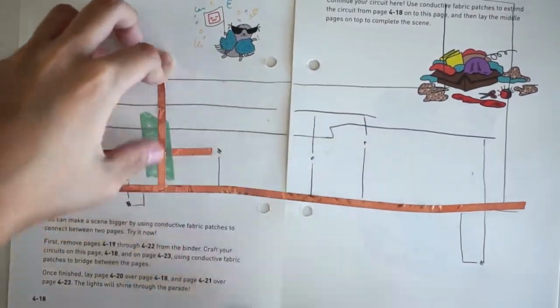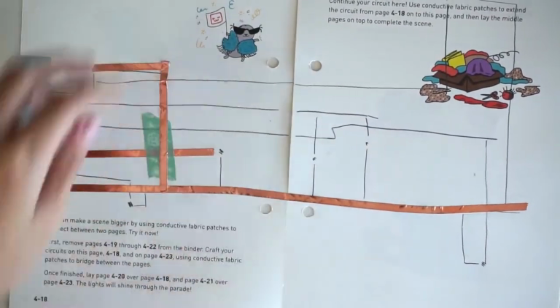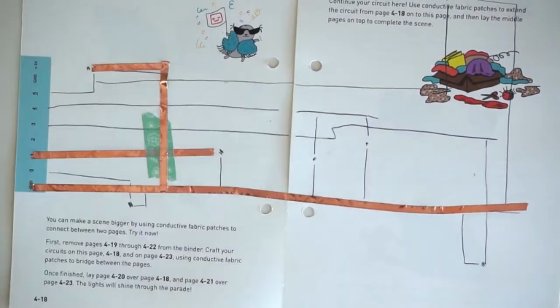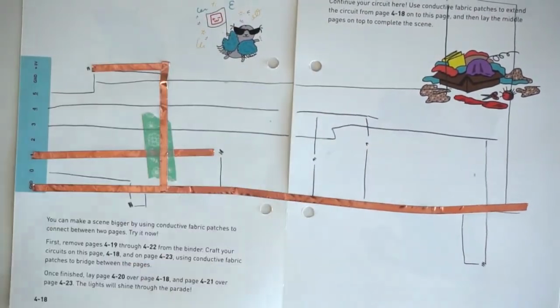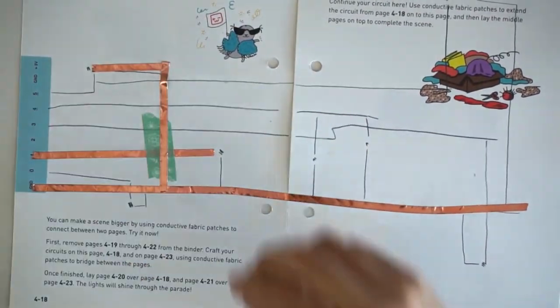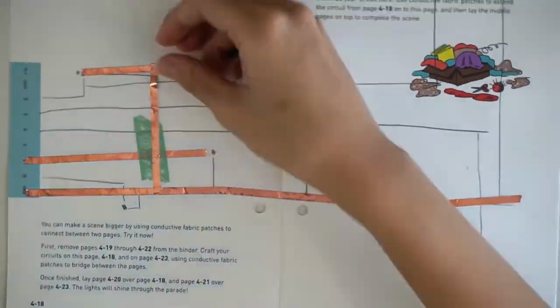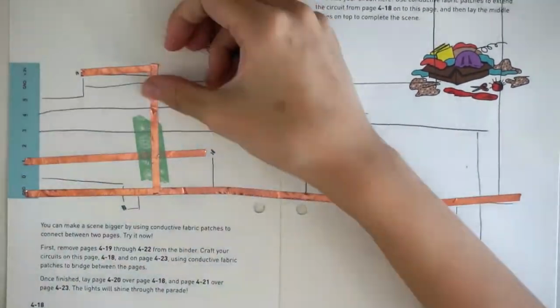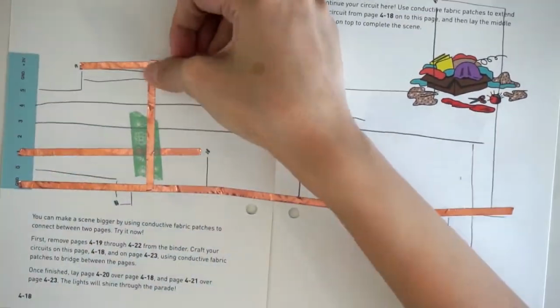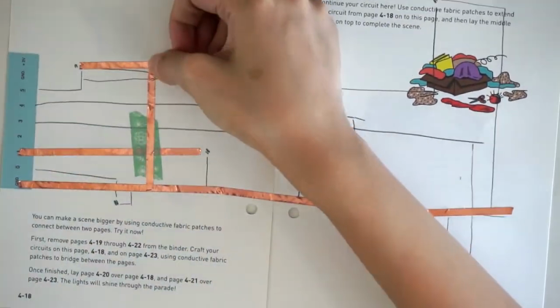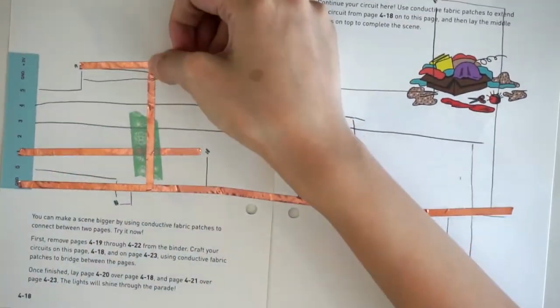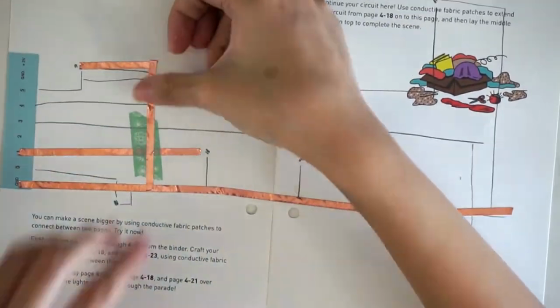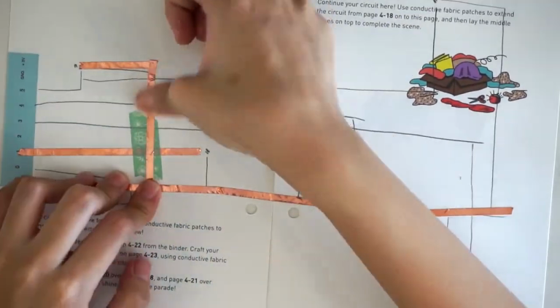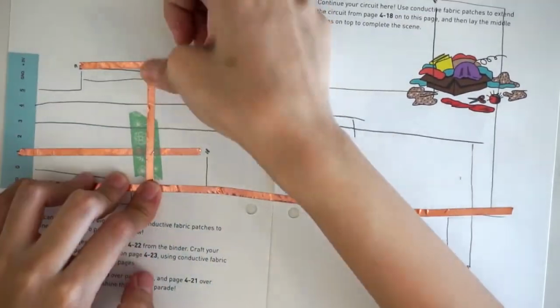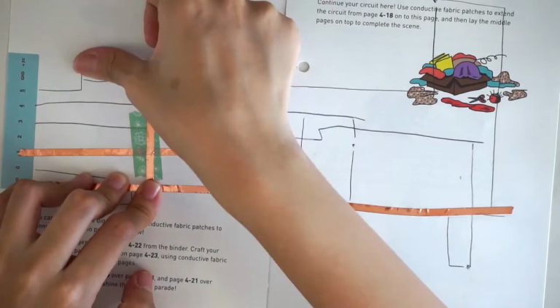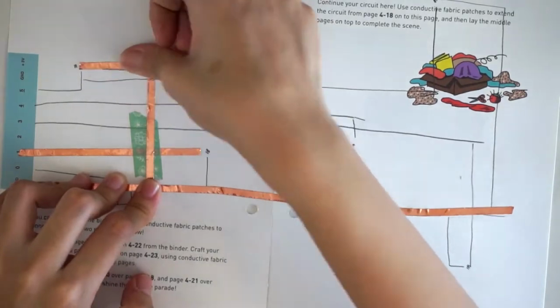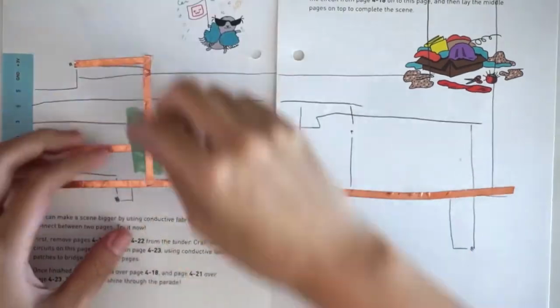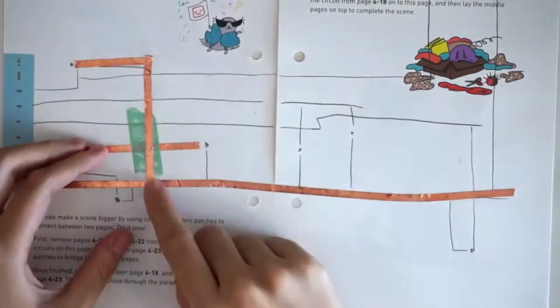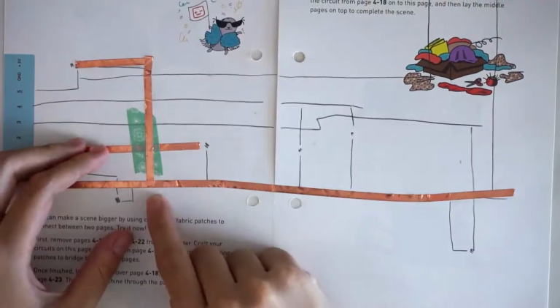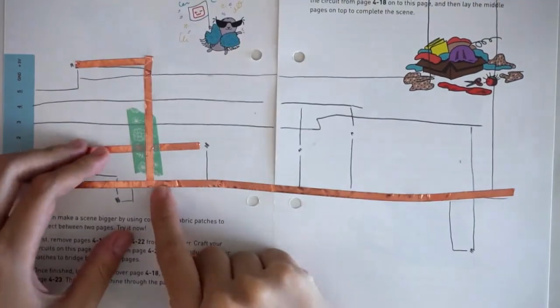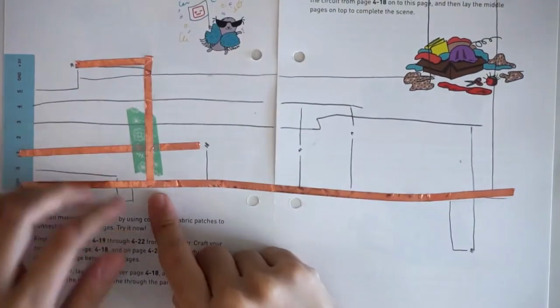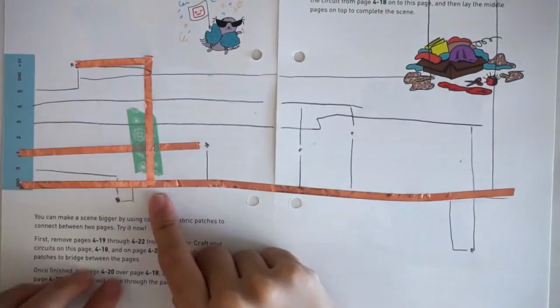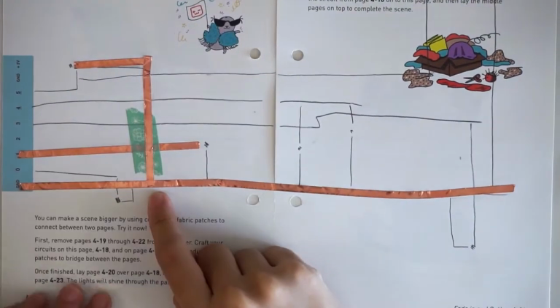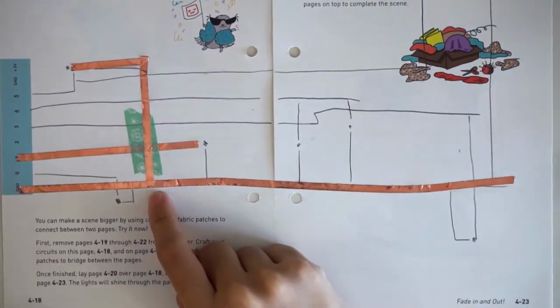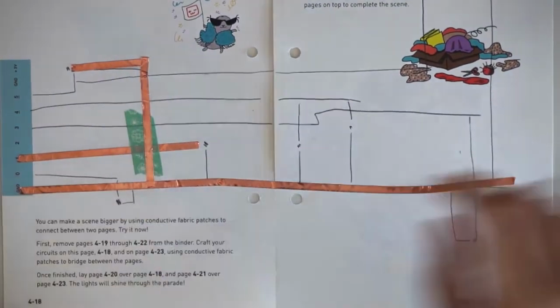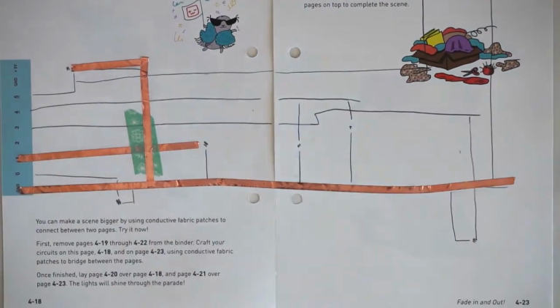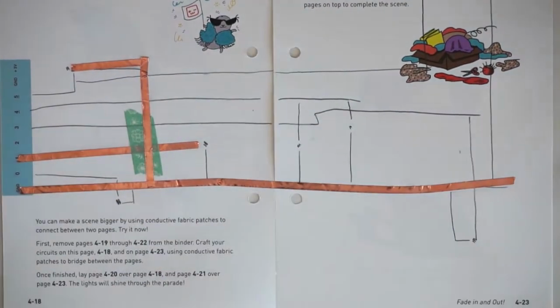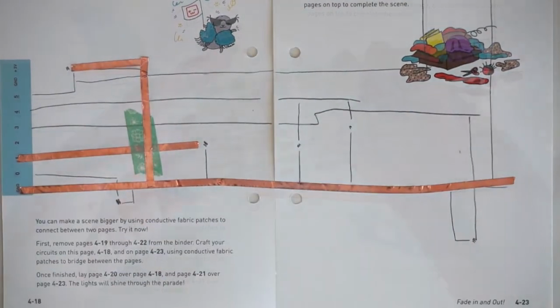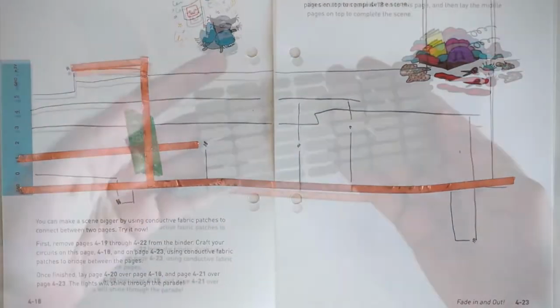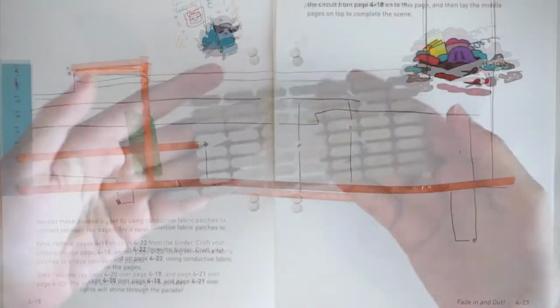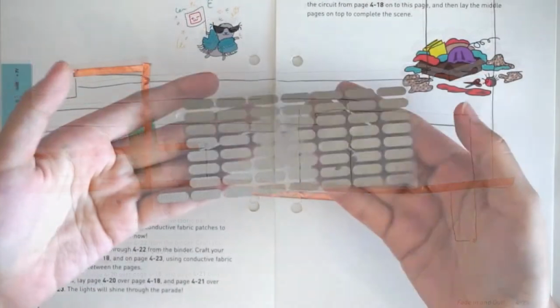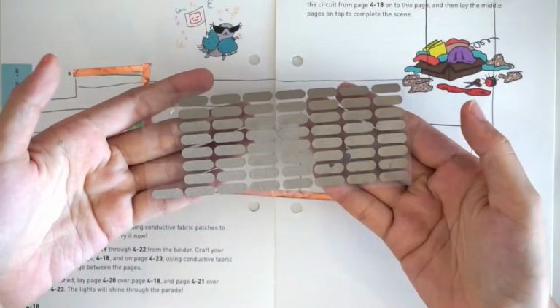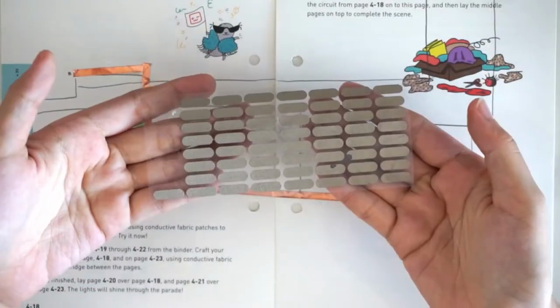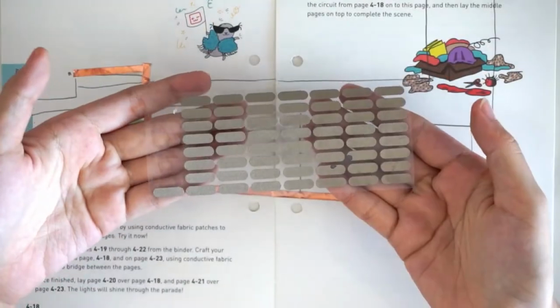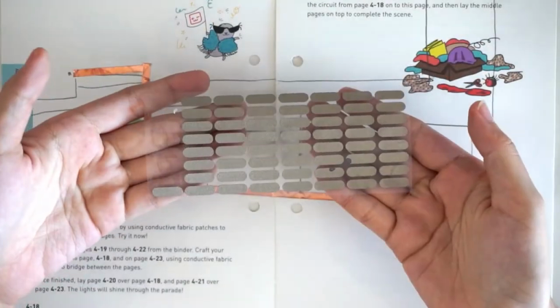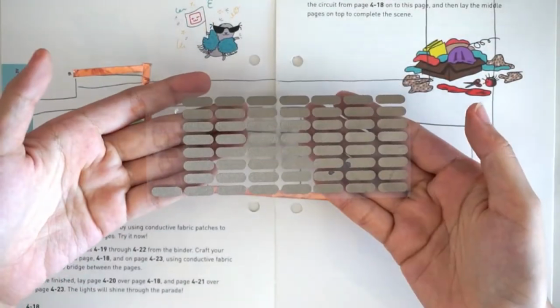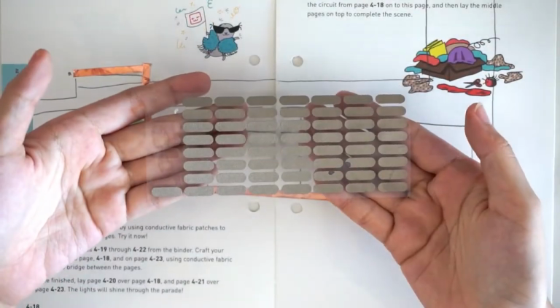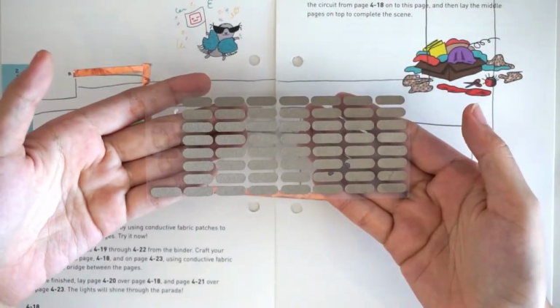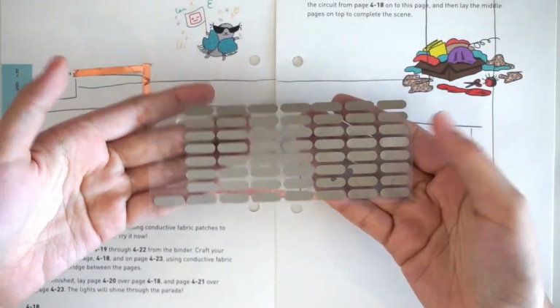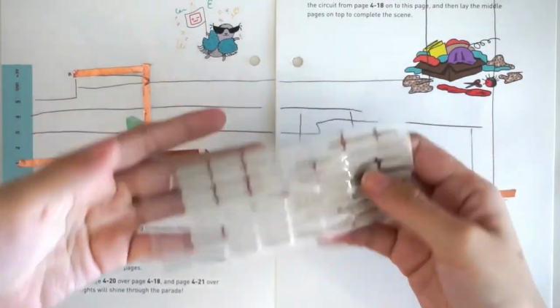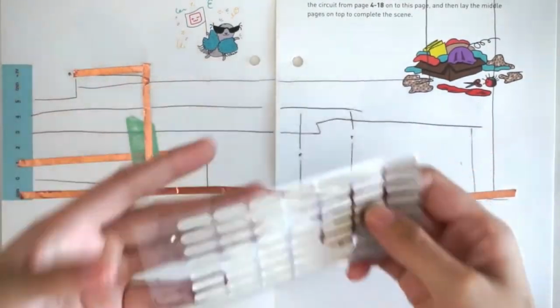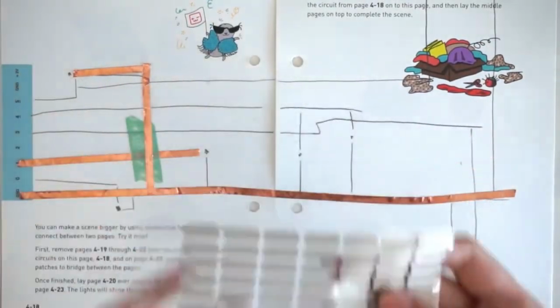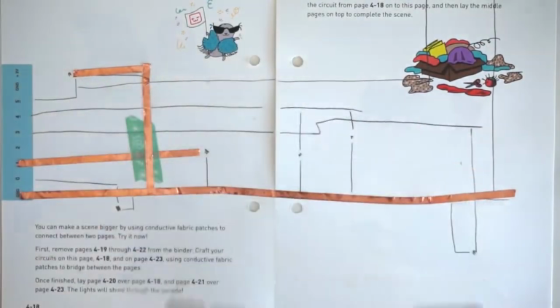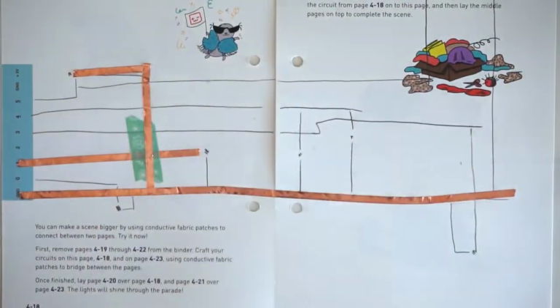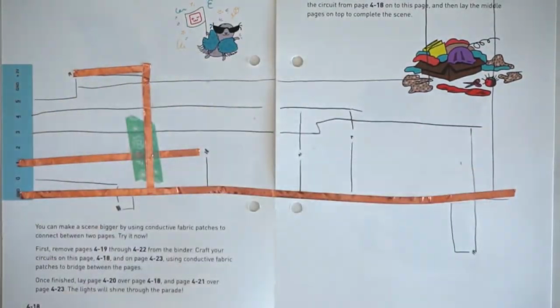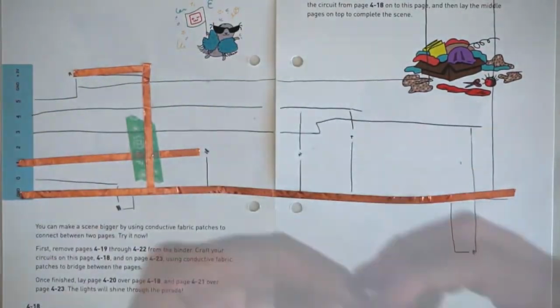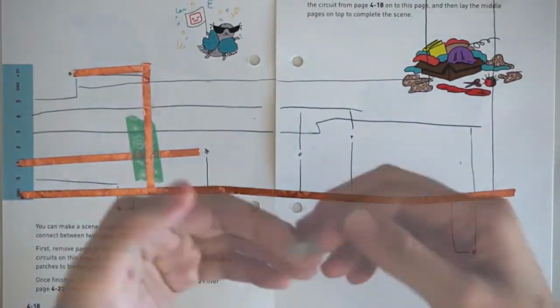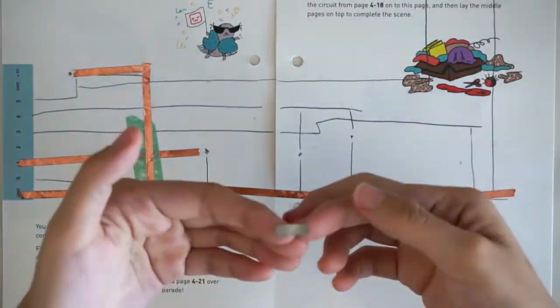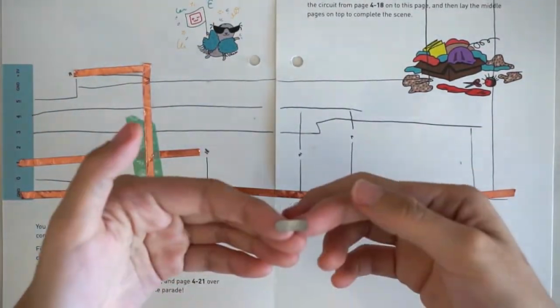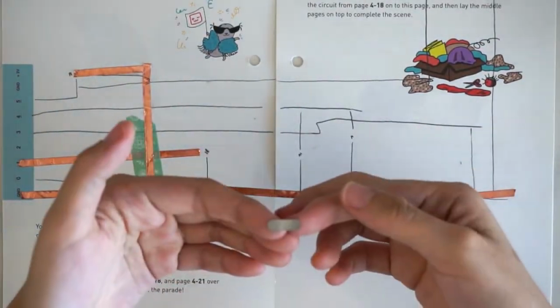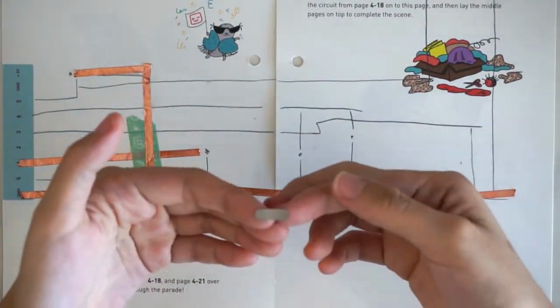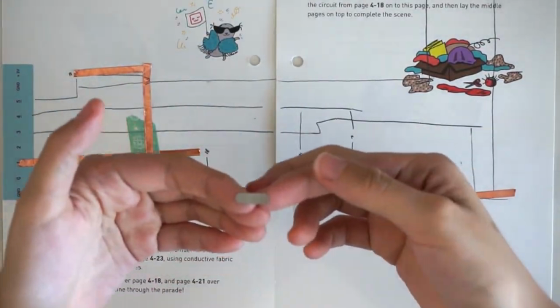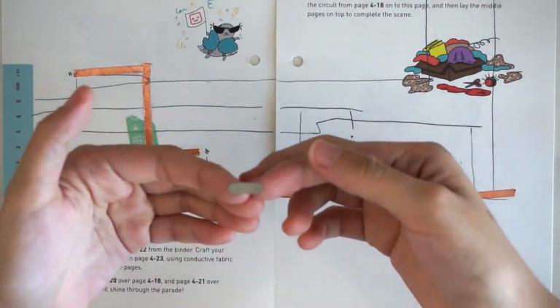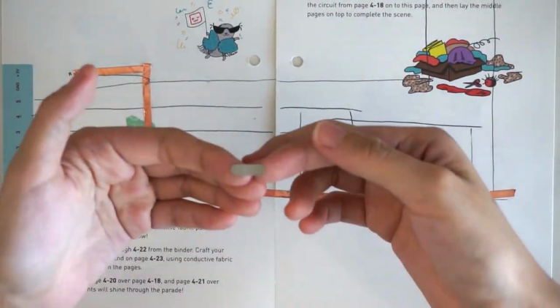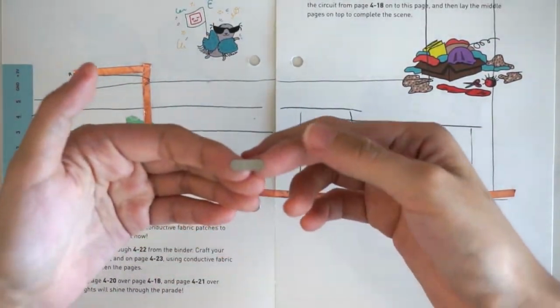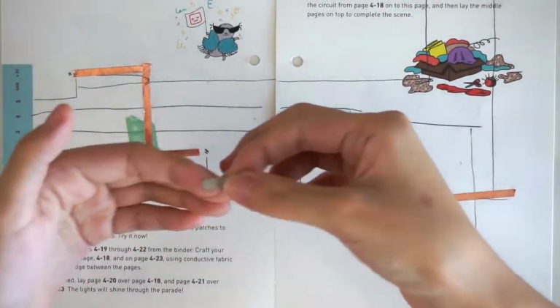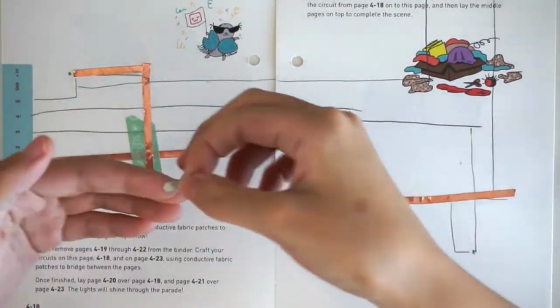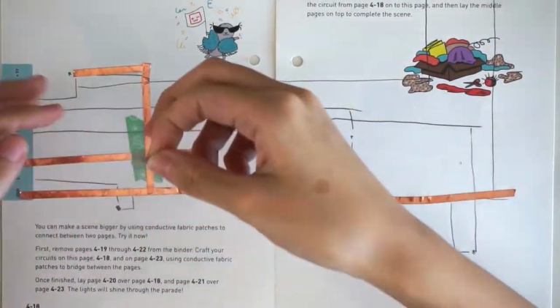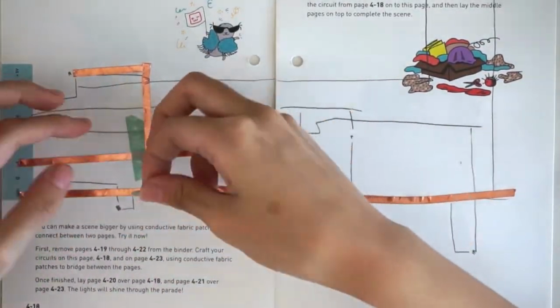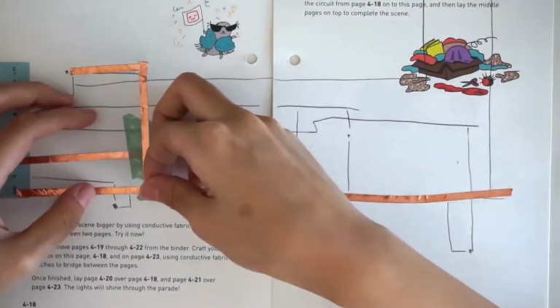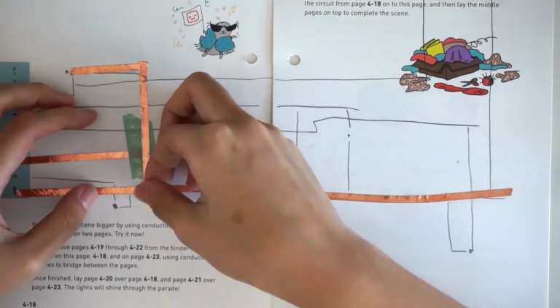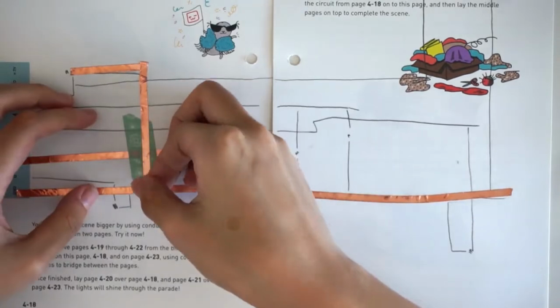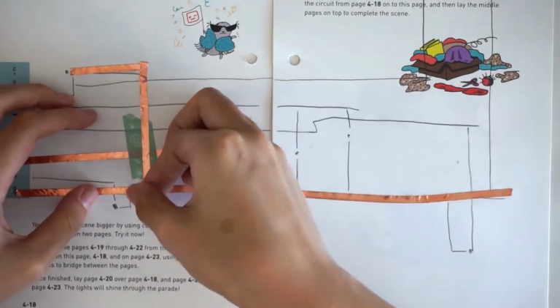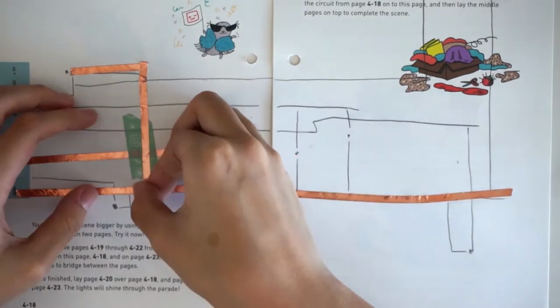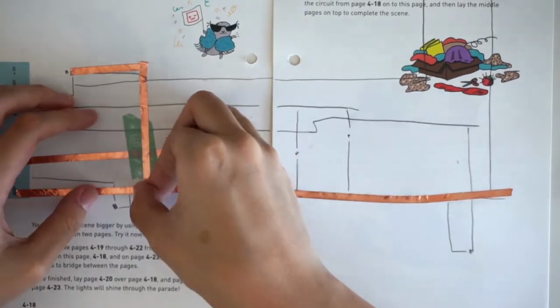Now we have a T-junction on the ground trace. T-junctions need a patch of conductive fabric tape over them to make them reliable.